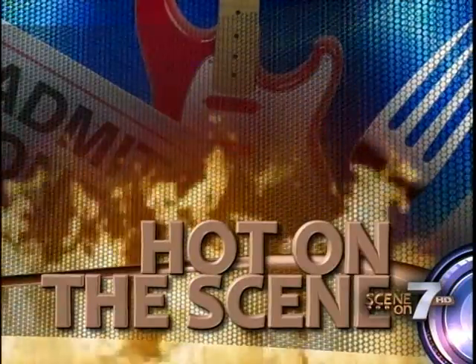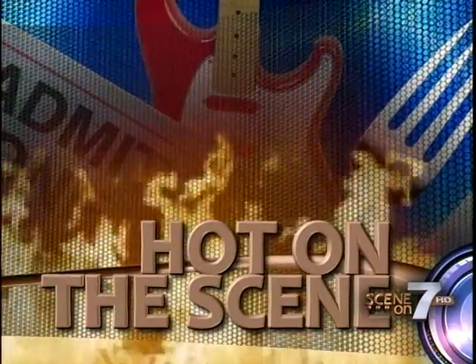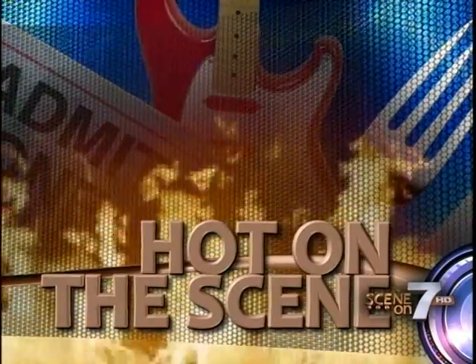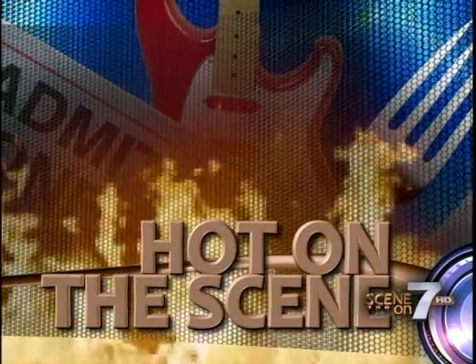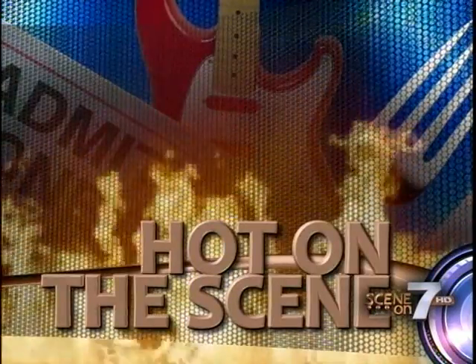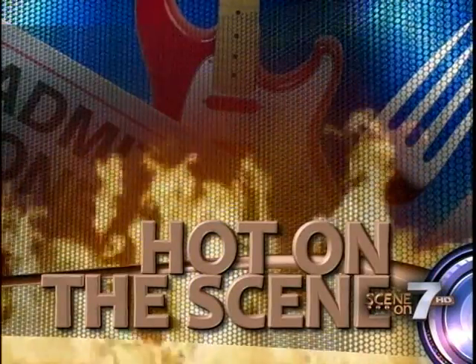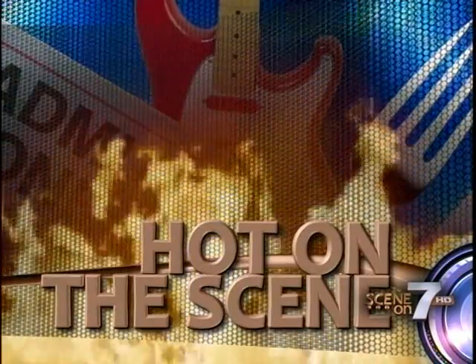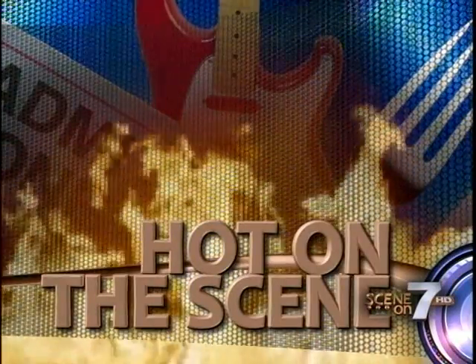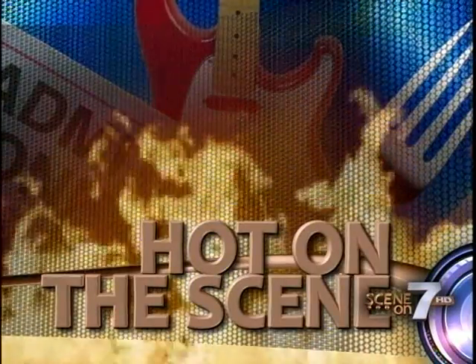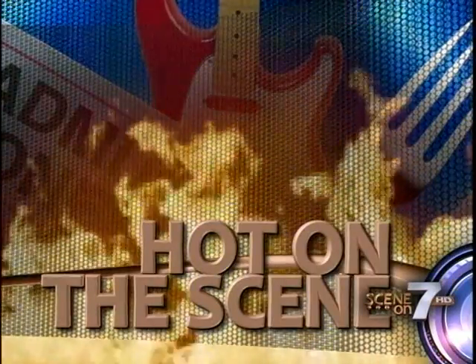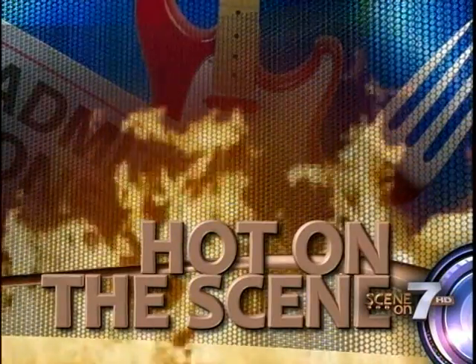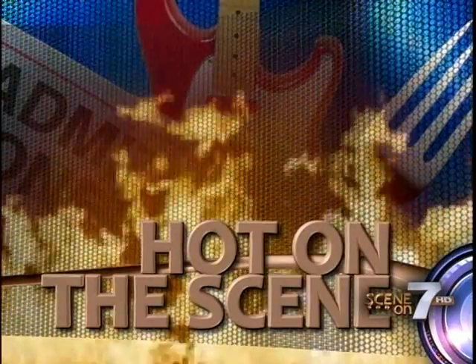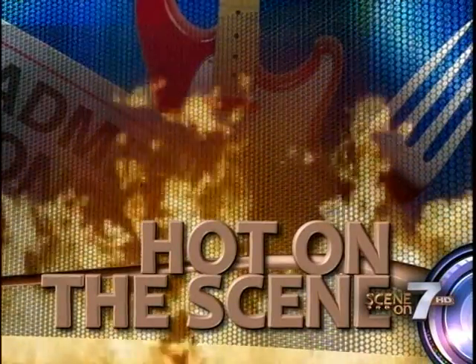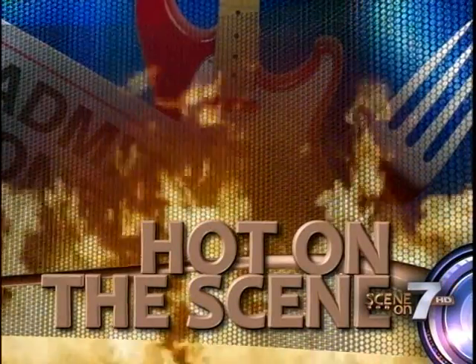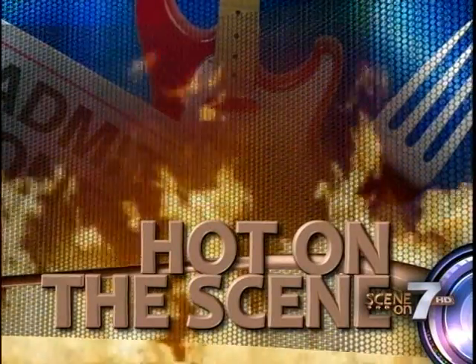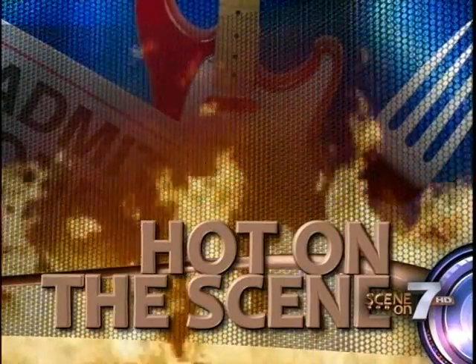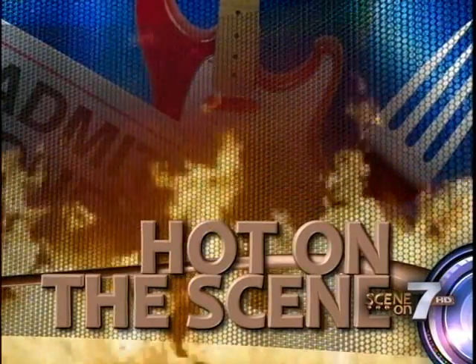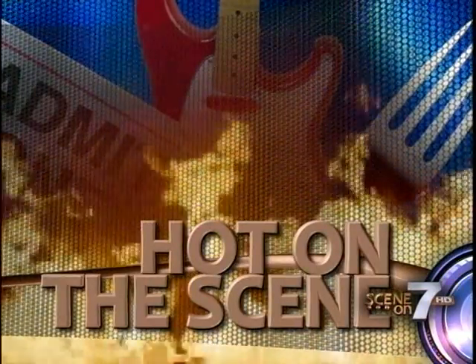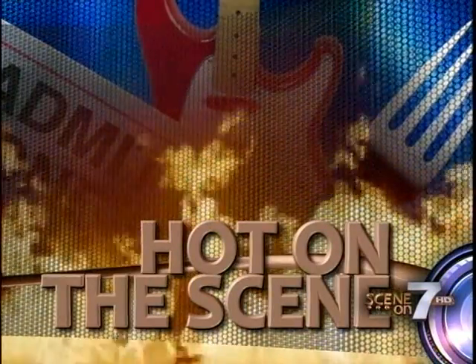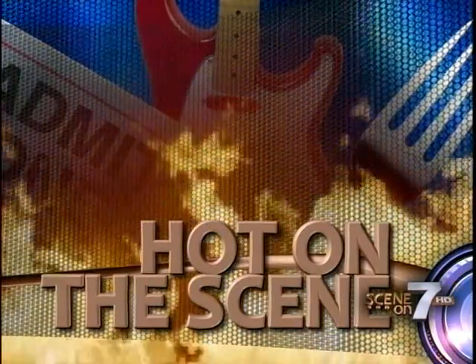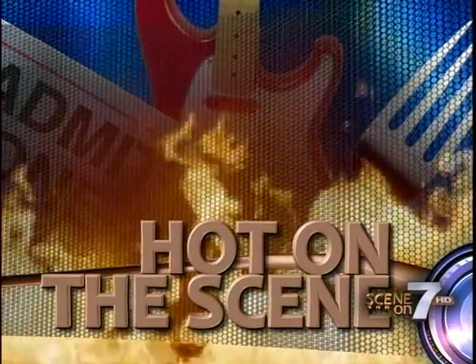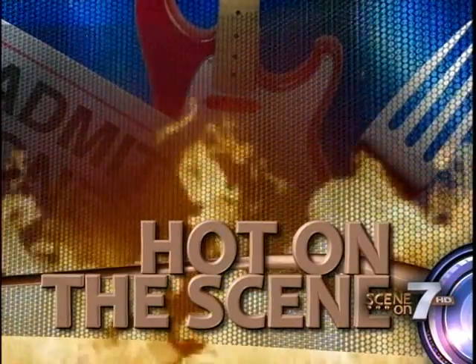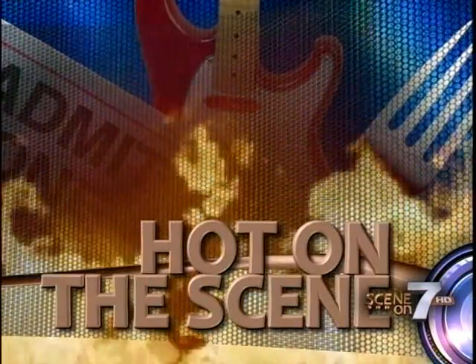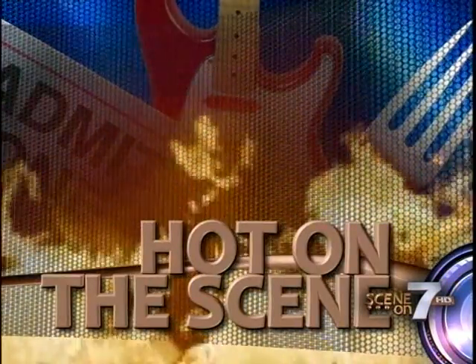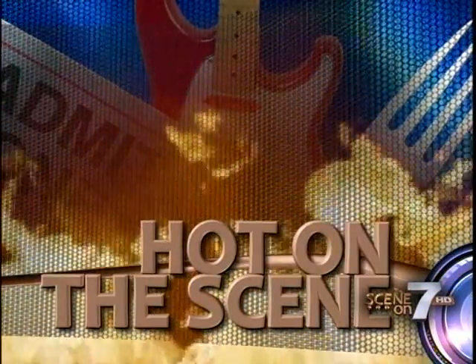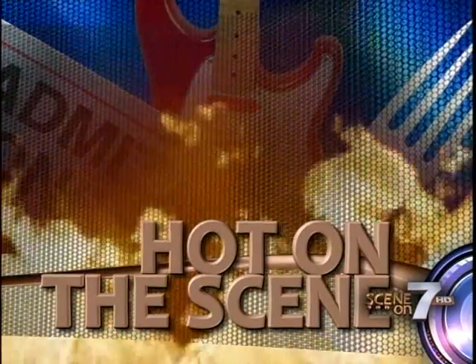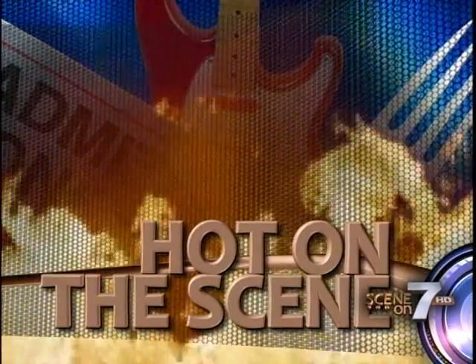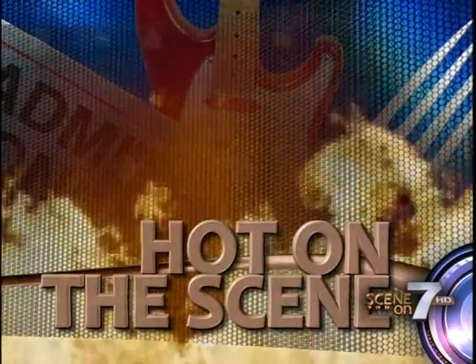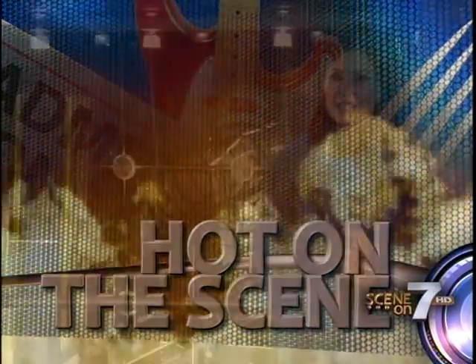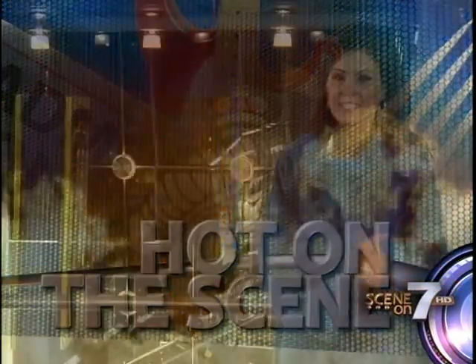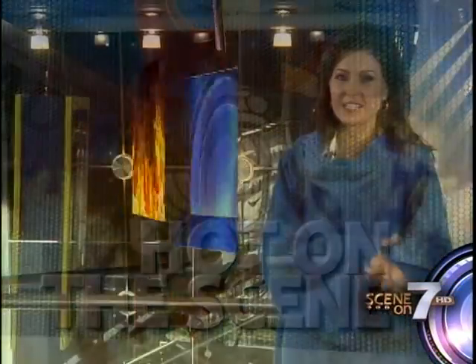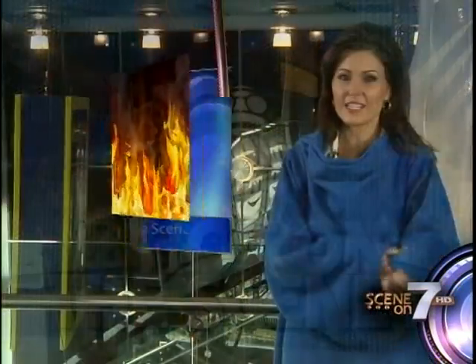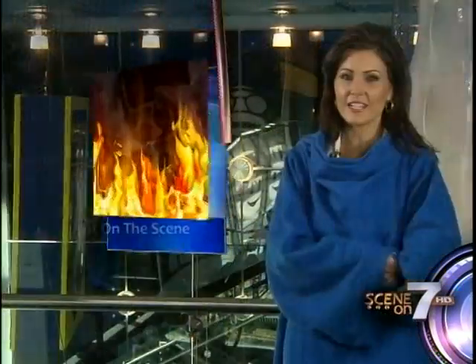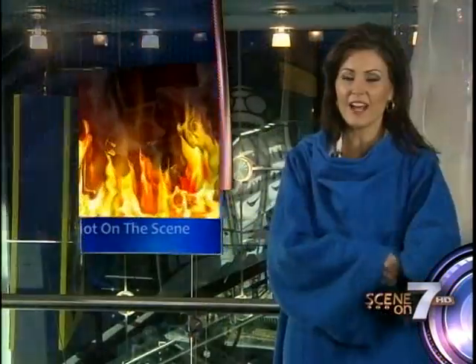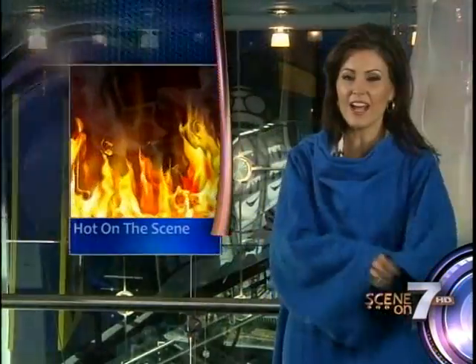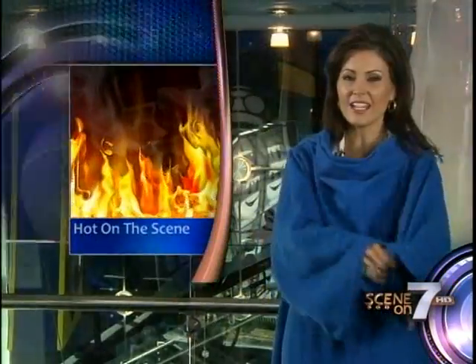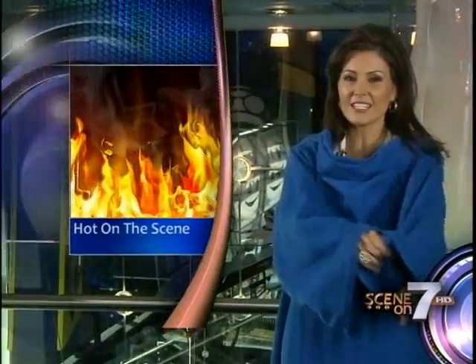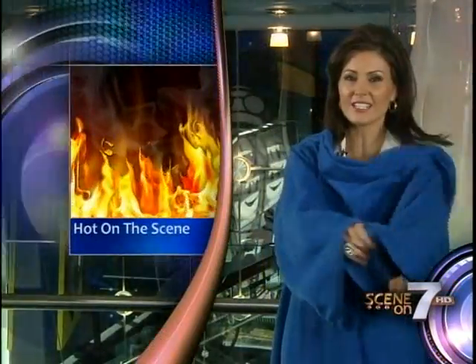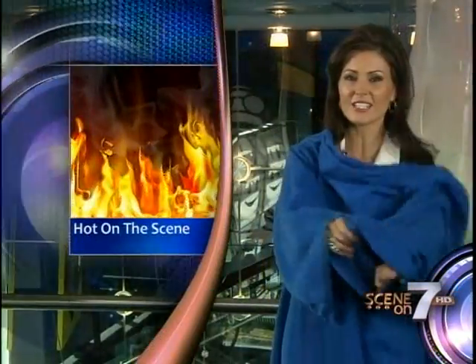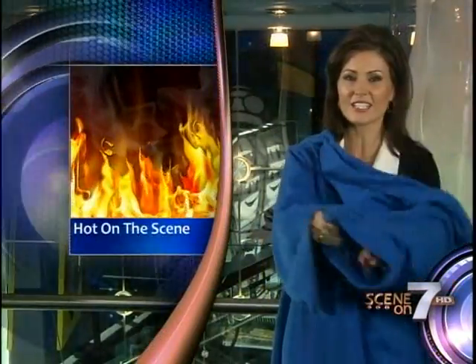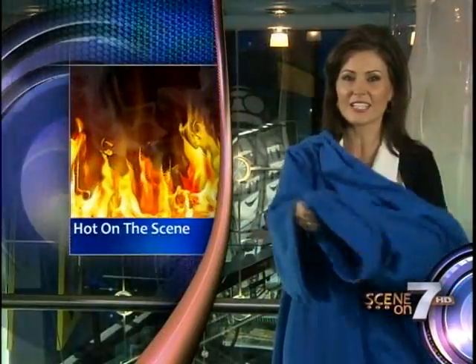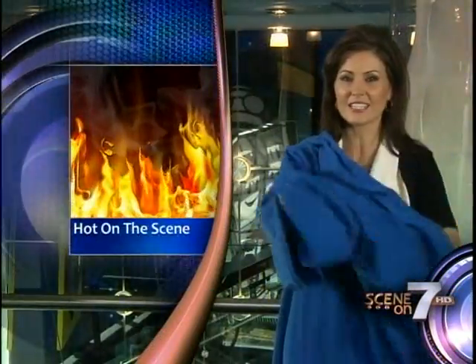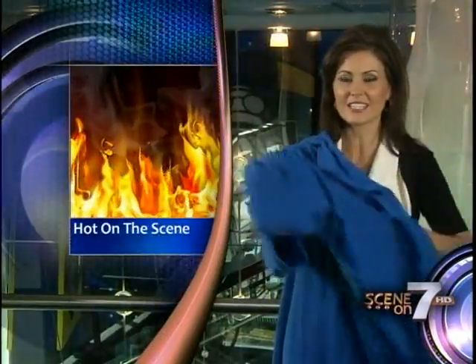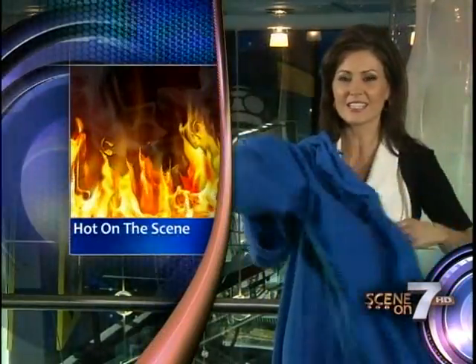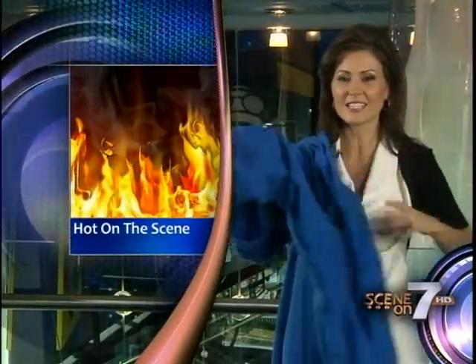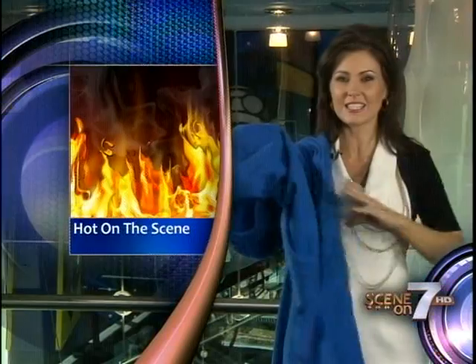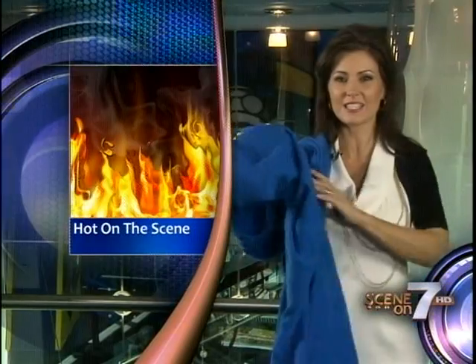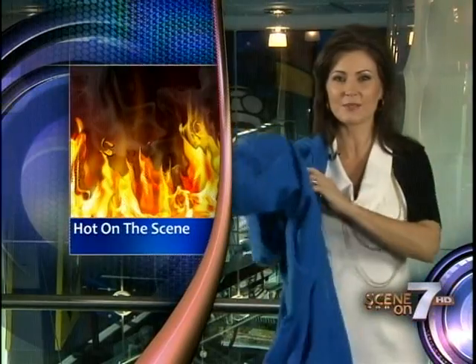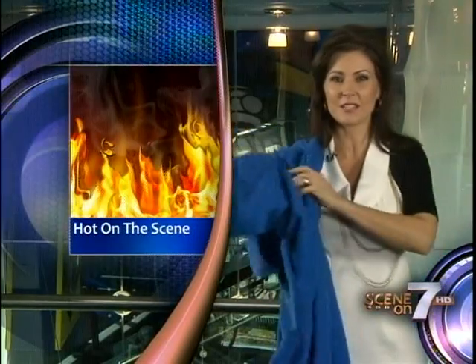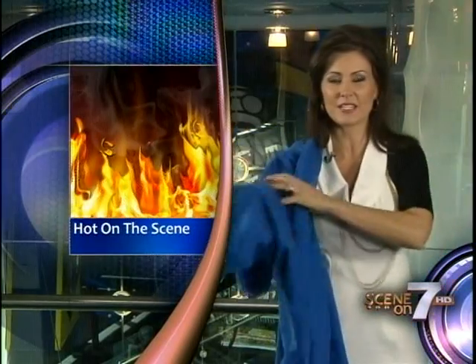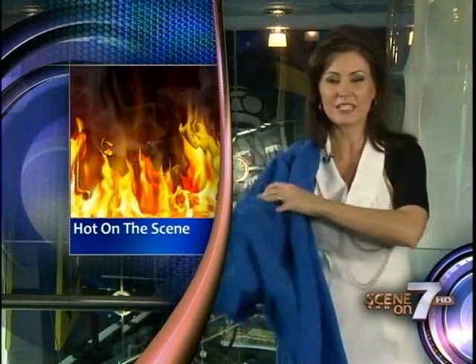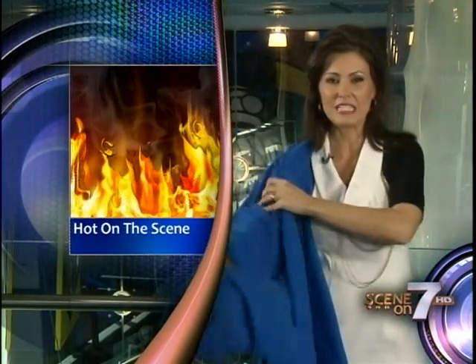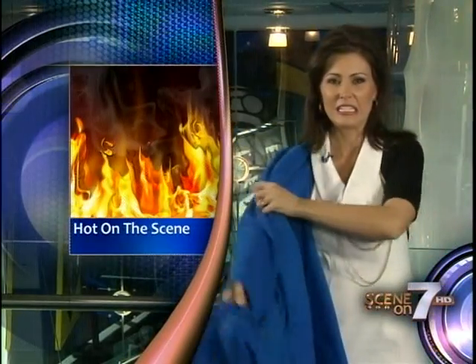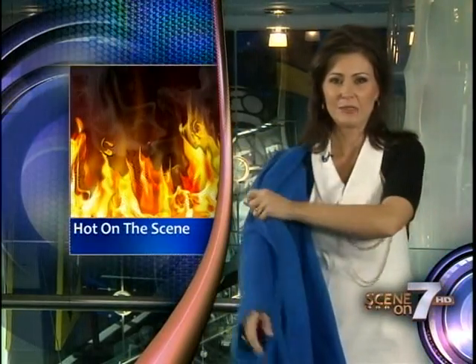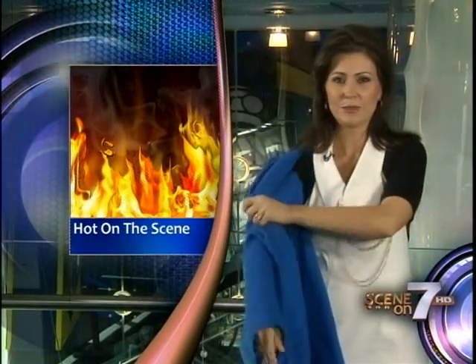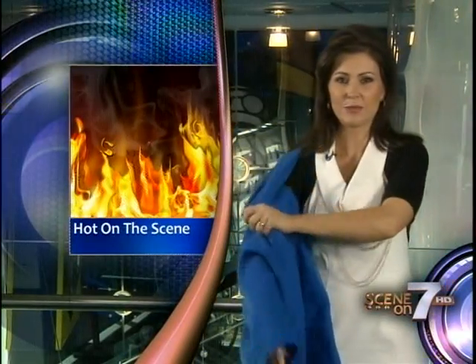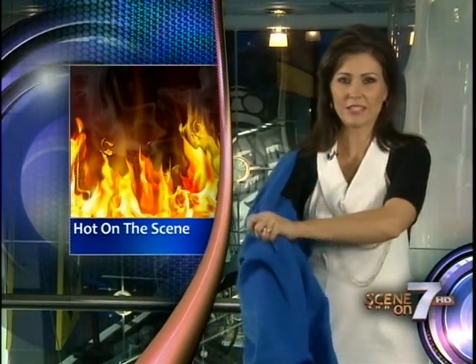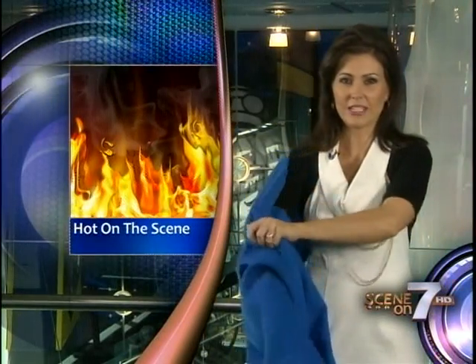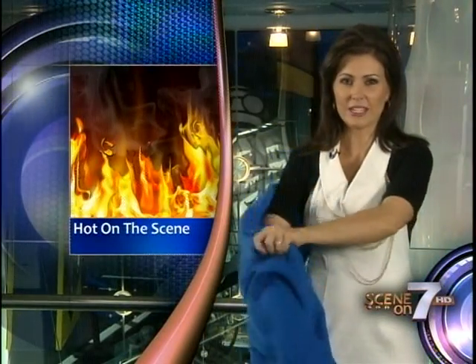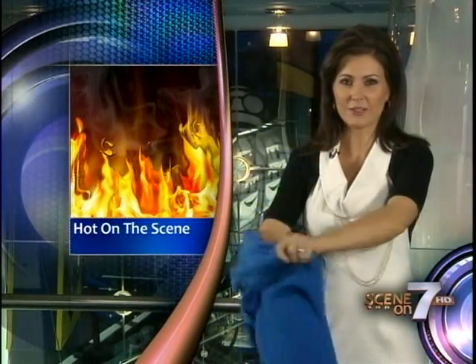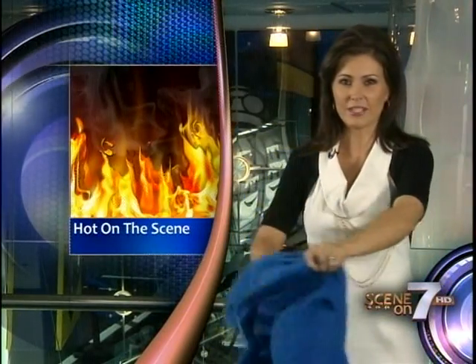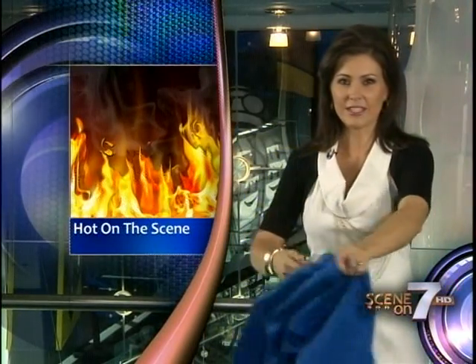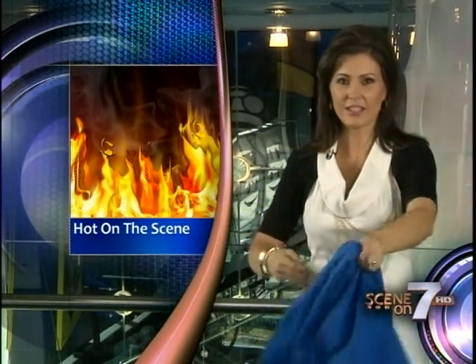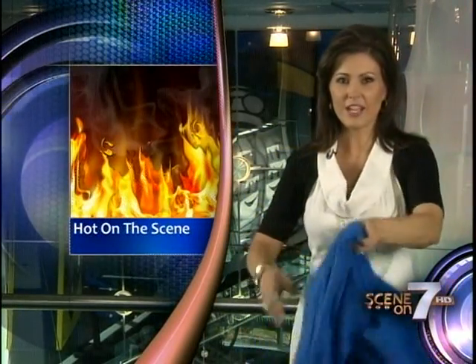New shows and concerts are always keeping the upstate scene hot, just like the Snuggie is making me really hot right now.